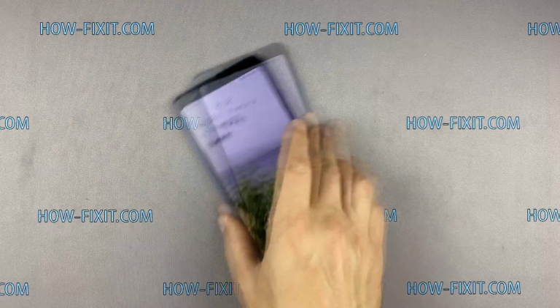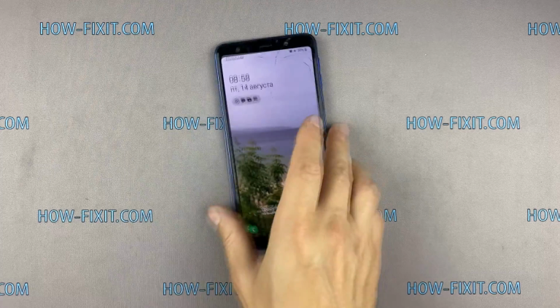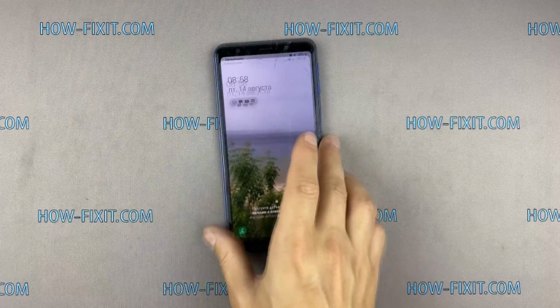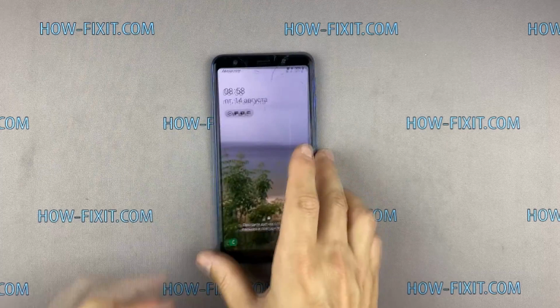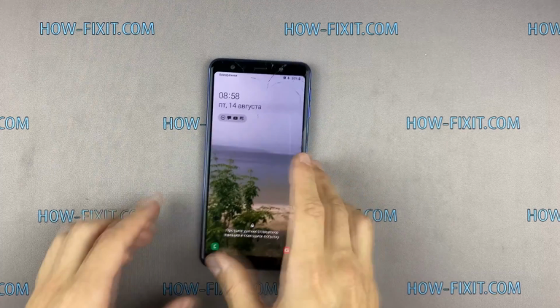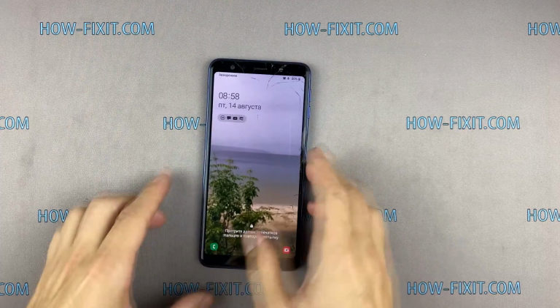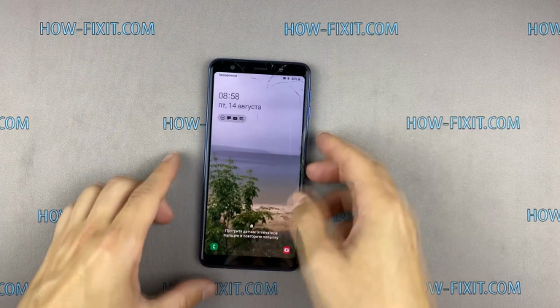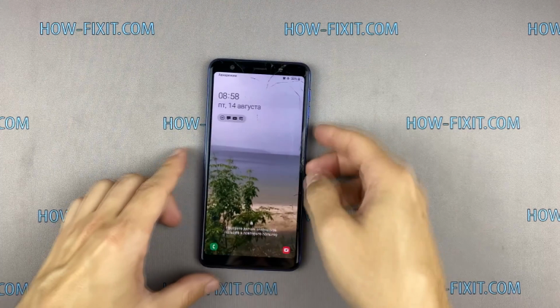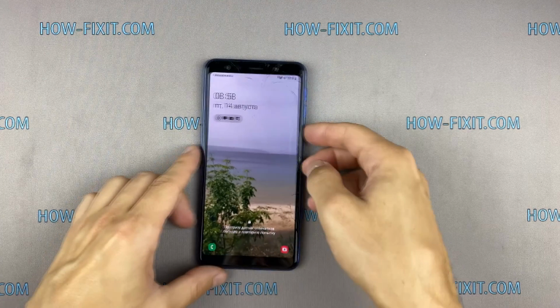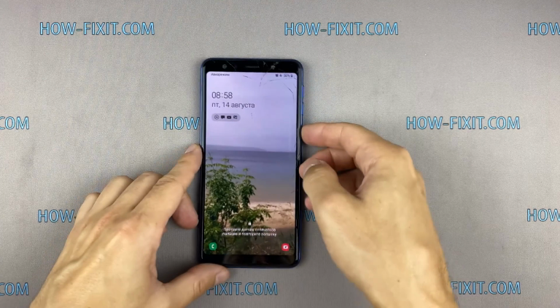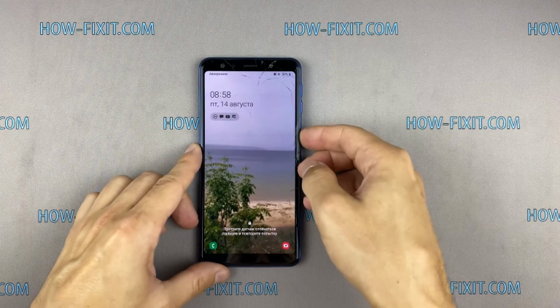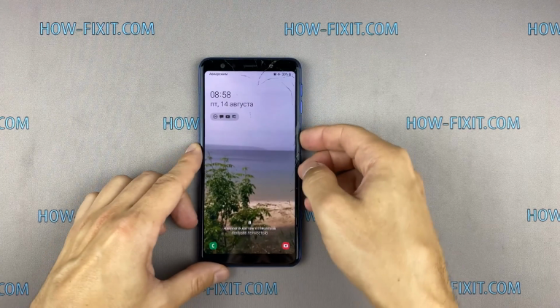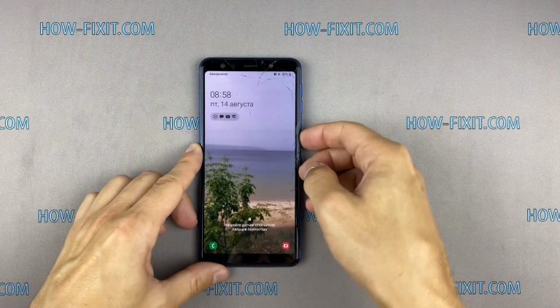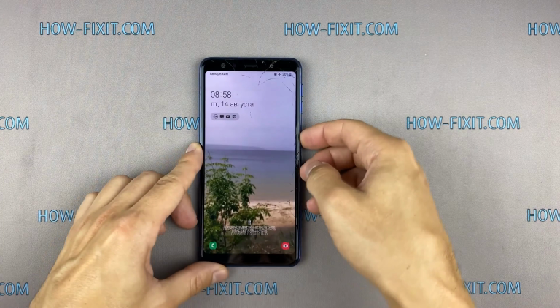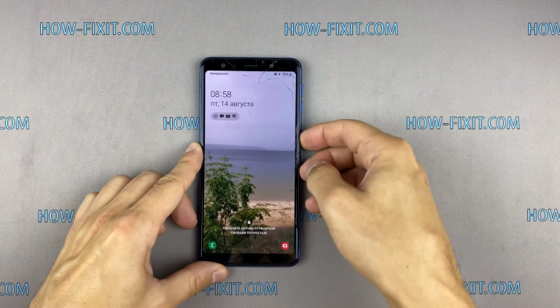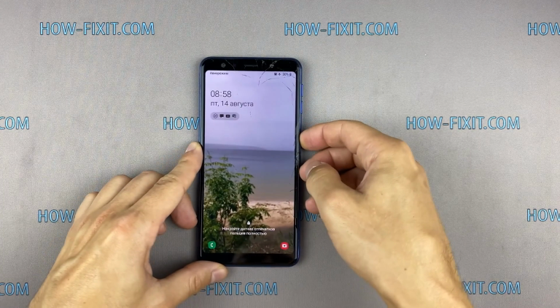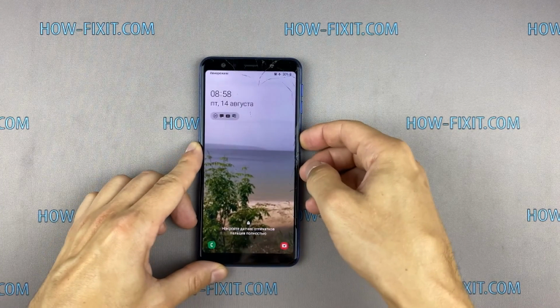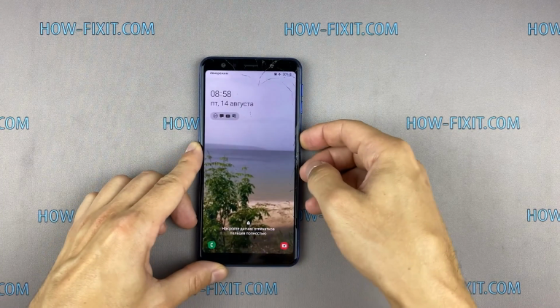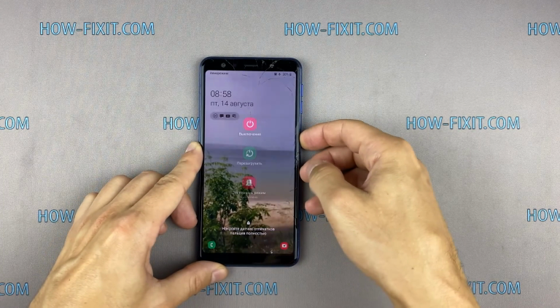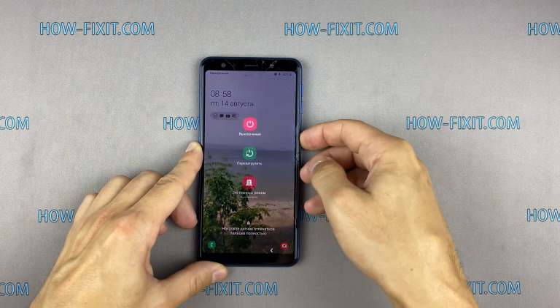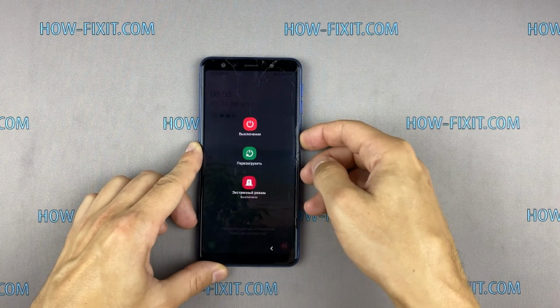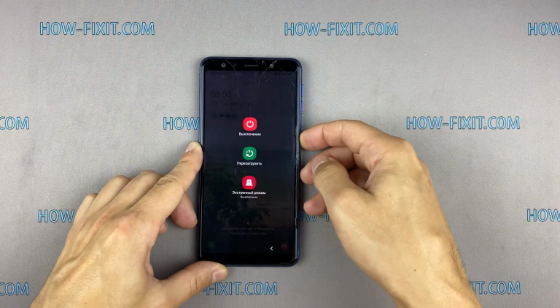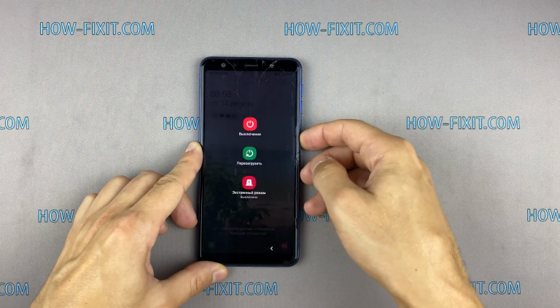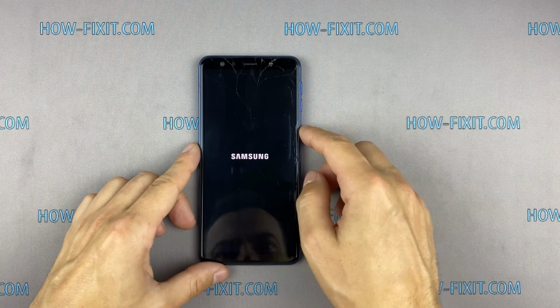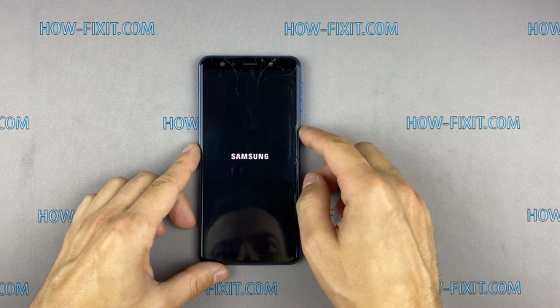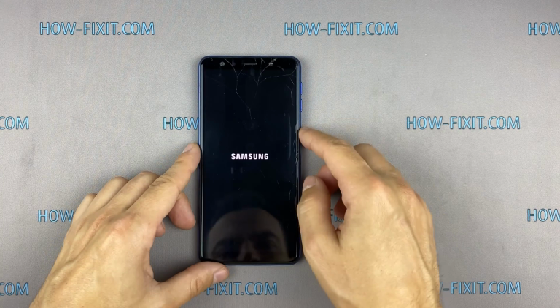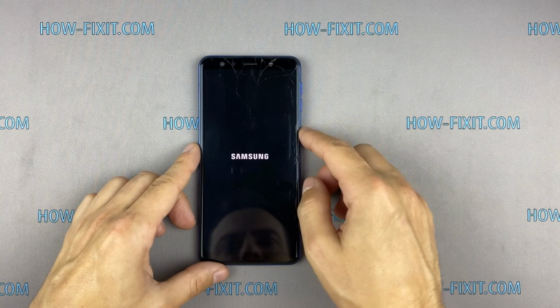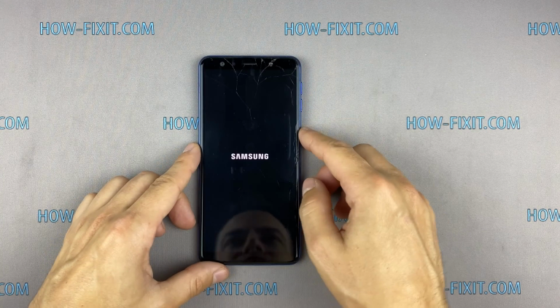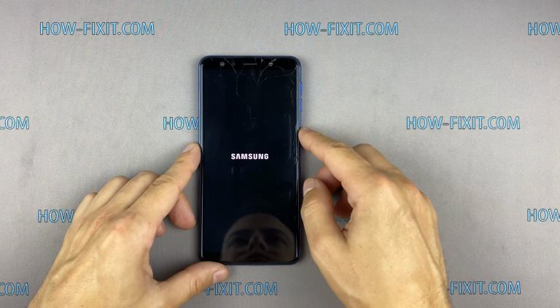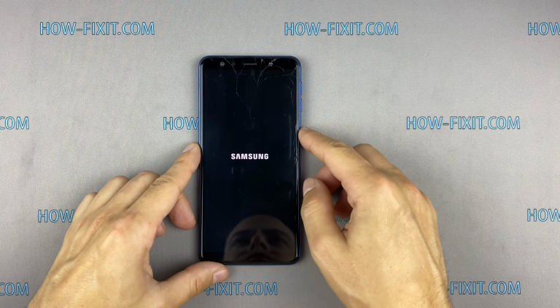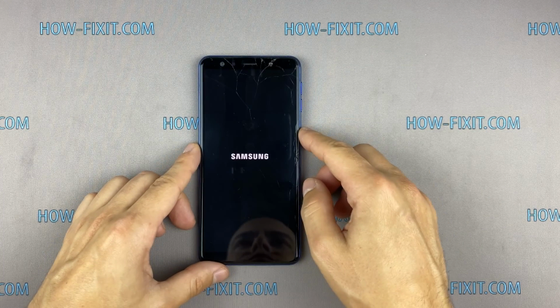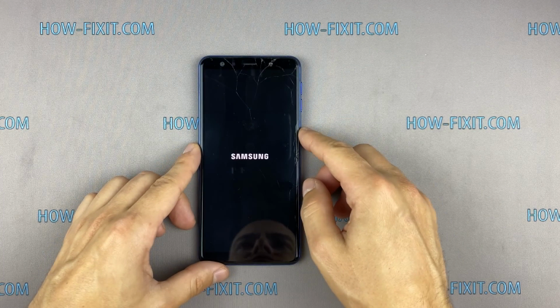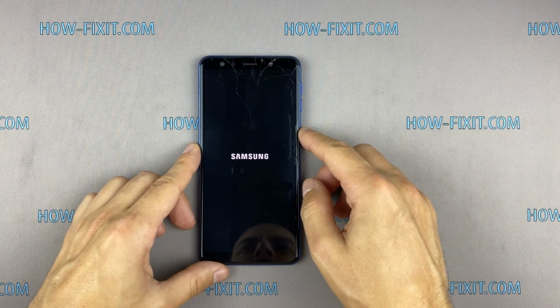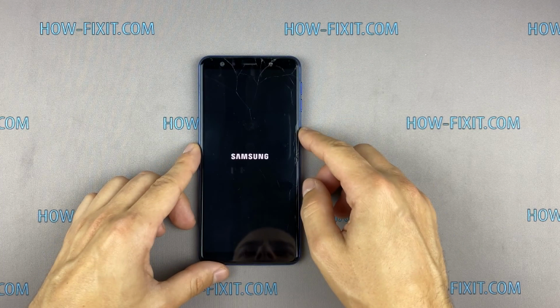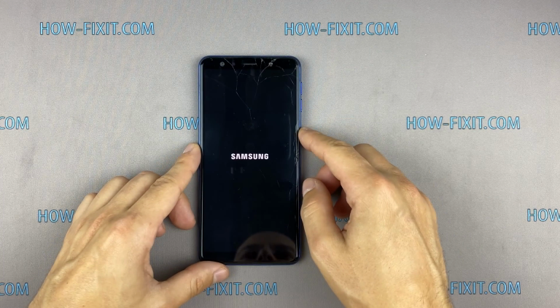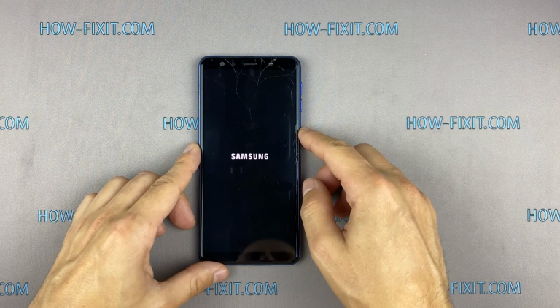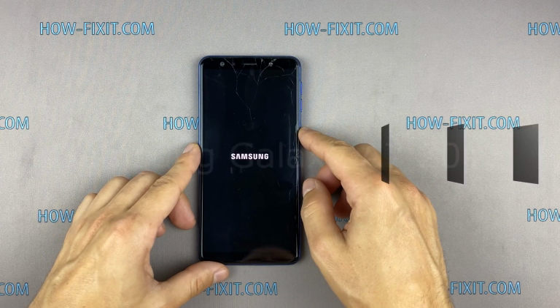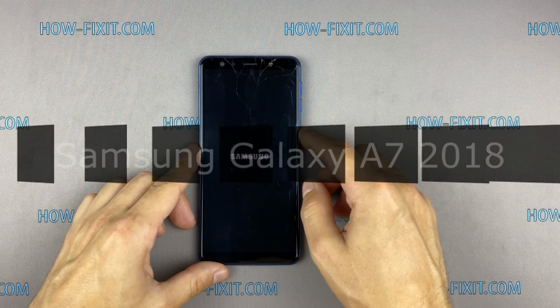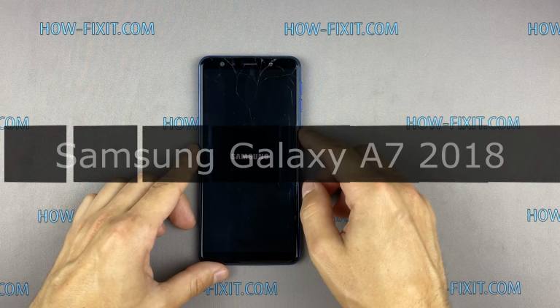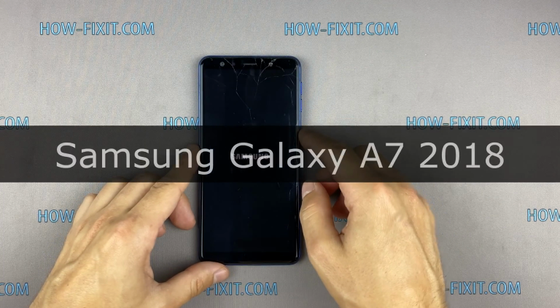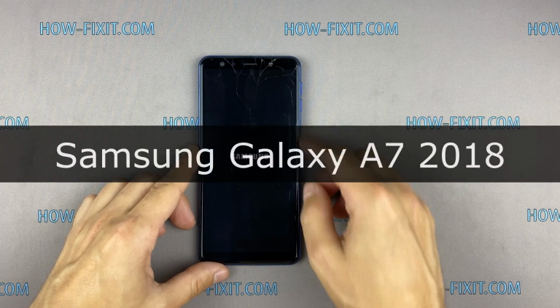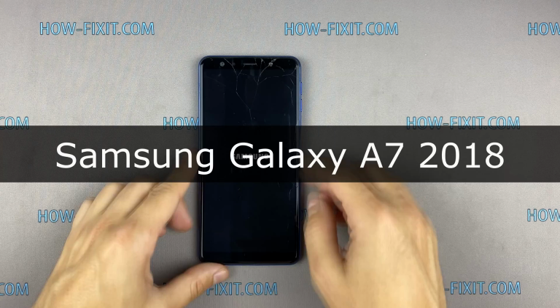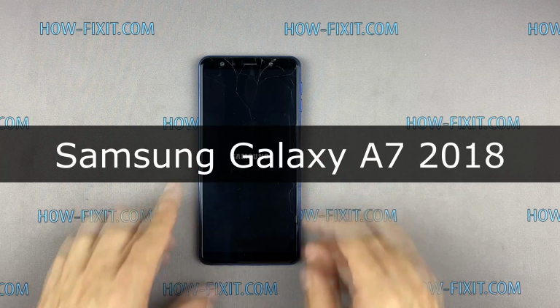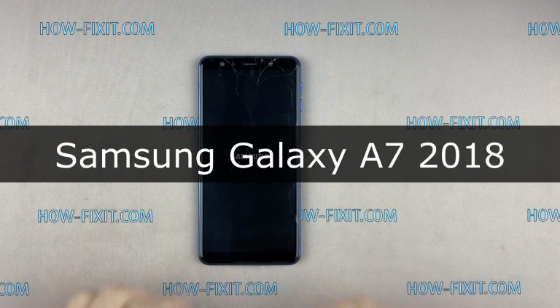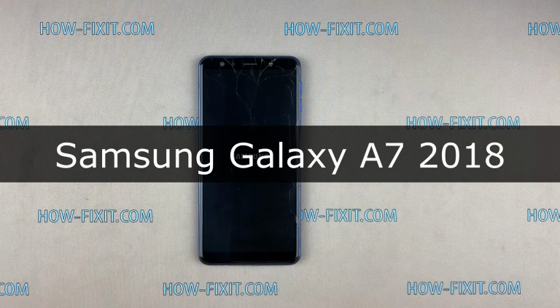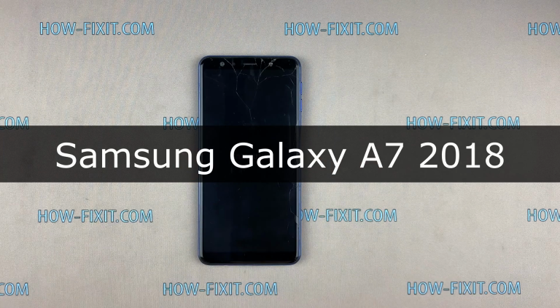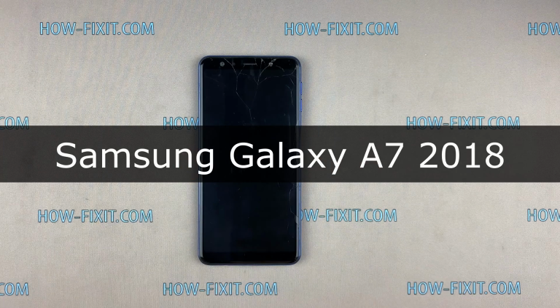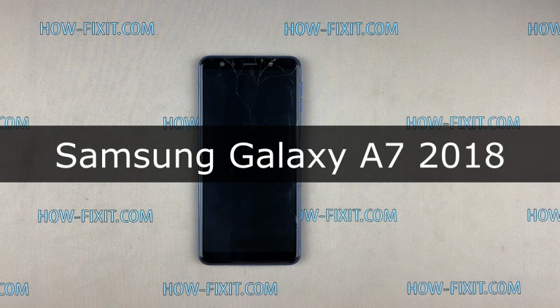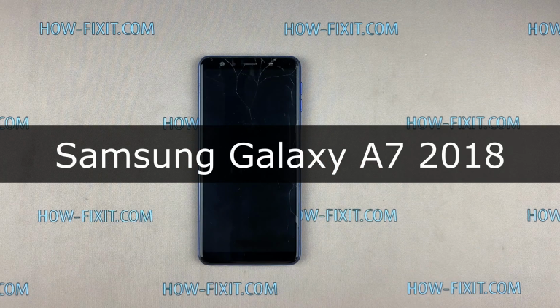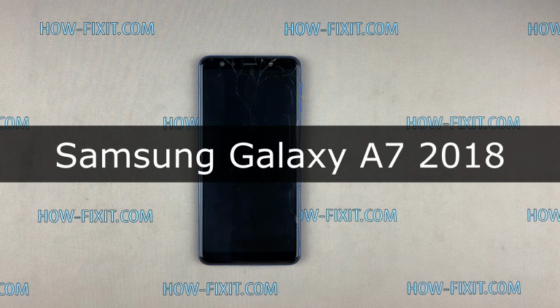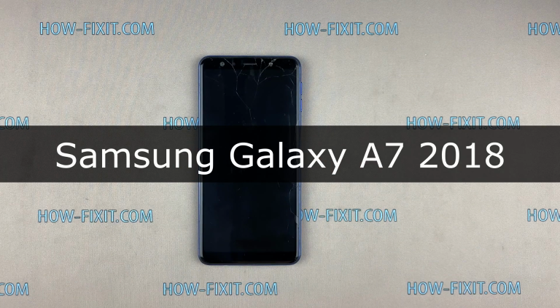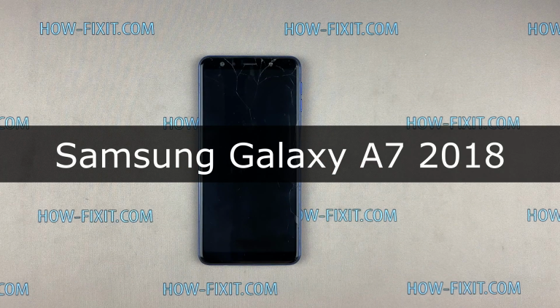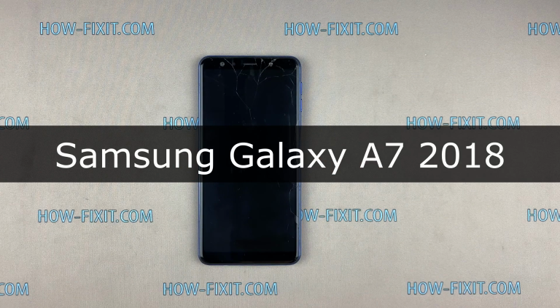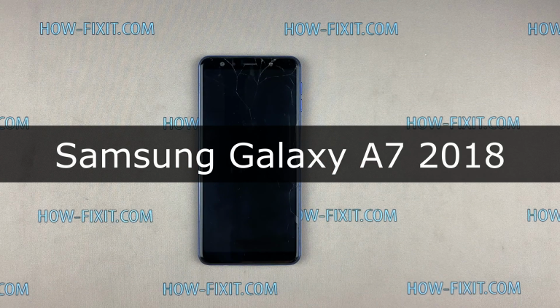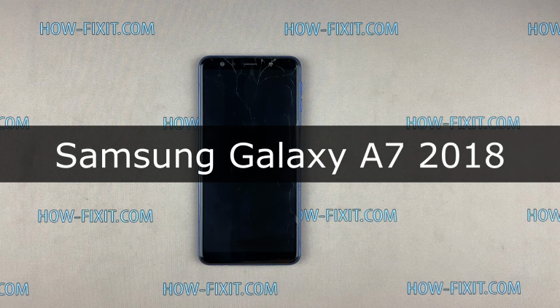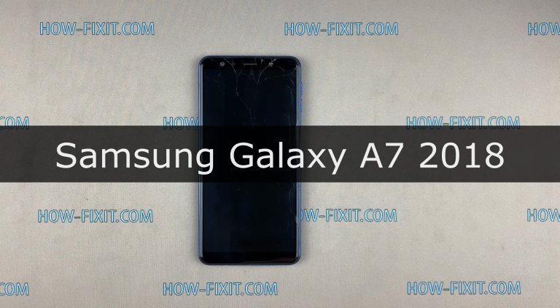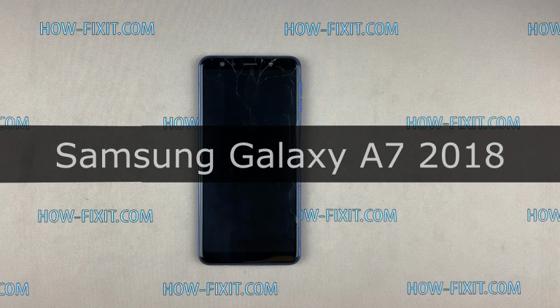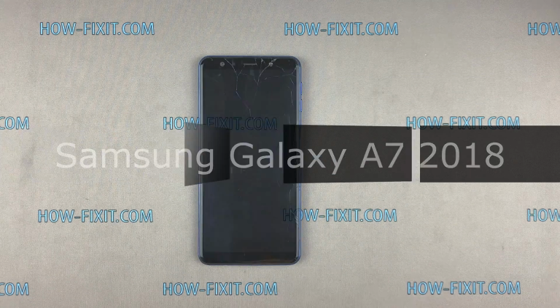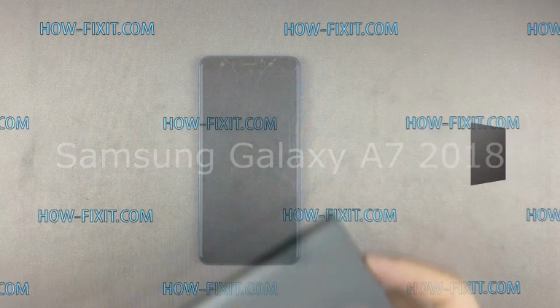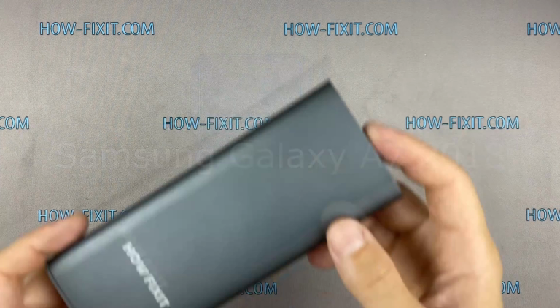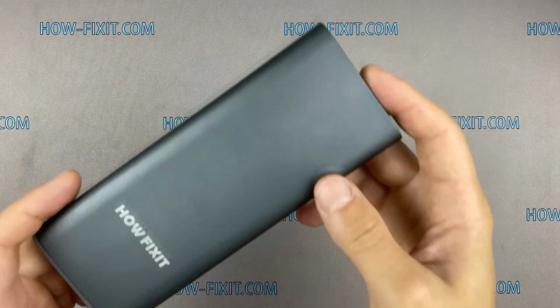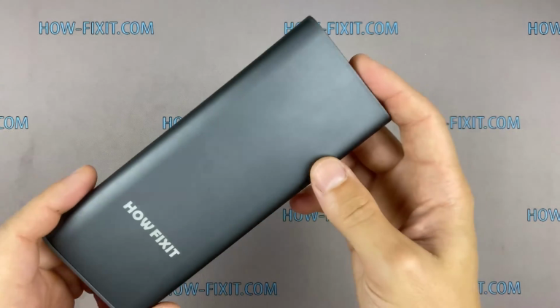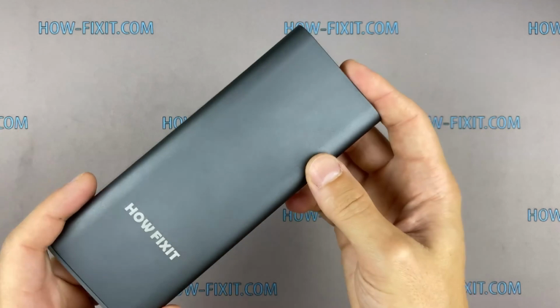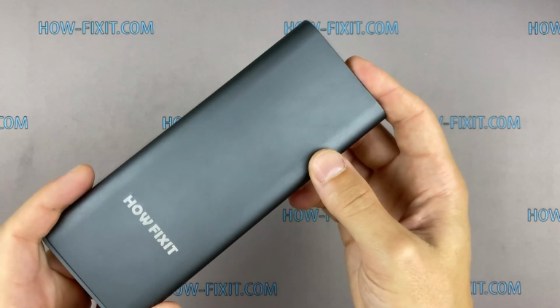Hi everyone, you are on HowFixit. In this video guide, I'll show you how to replace the cracked screen on your Samsung Galaxy A7.